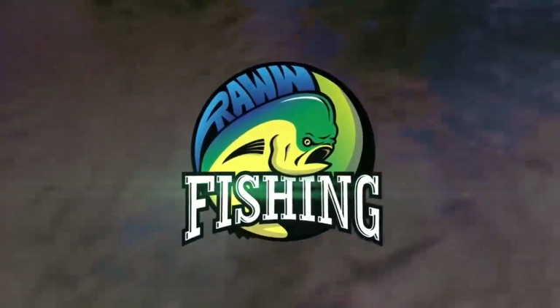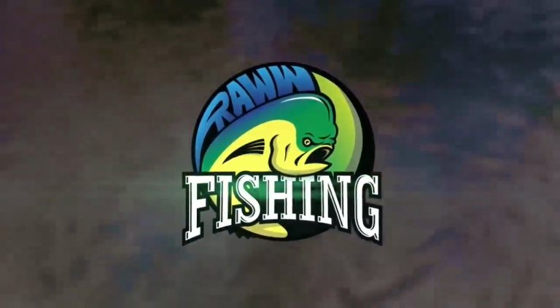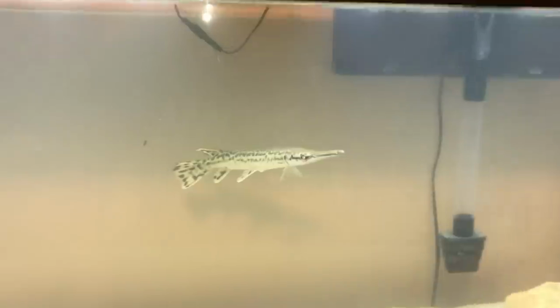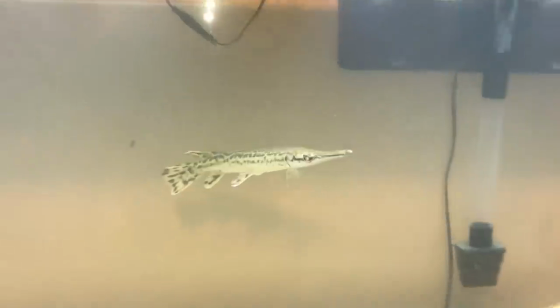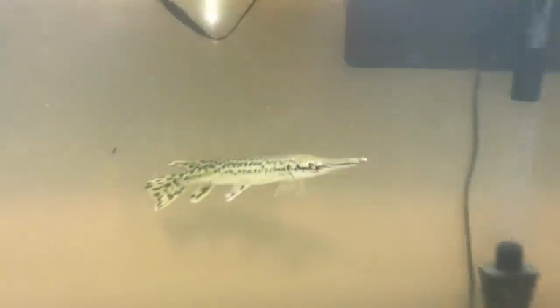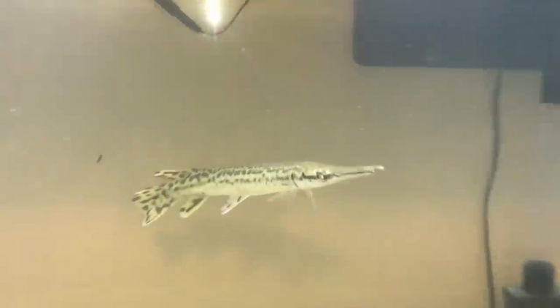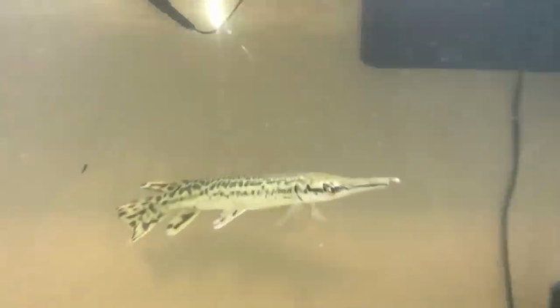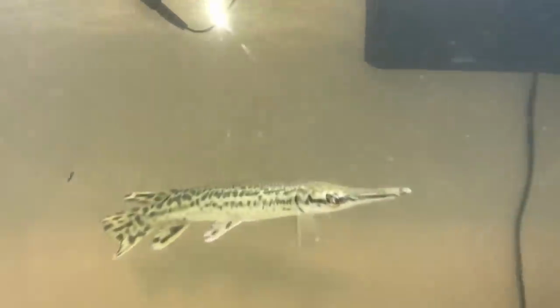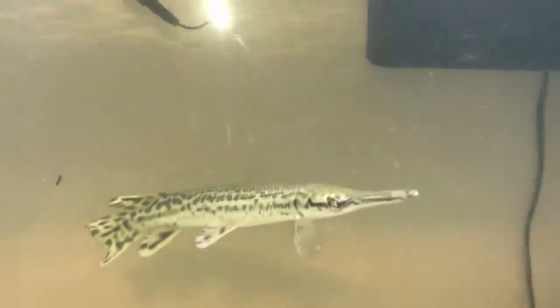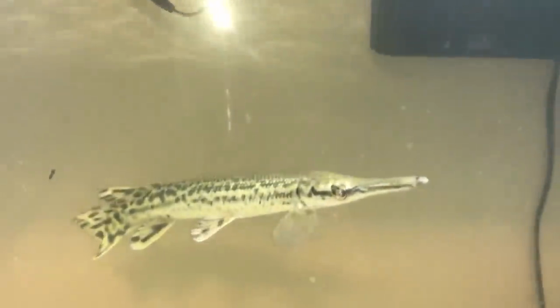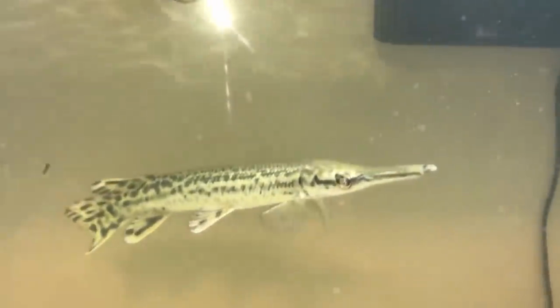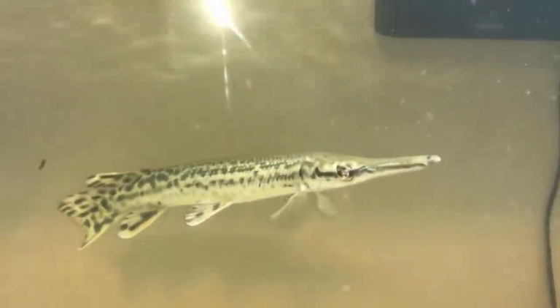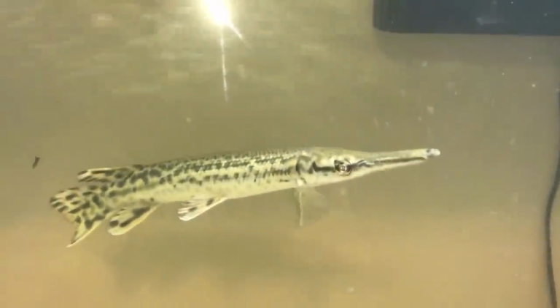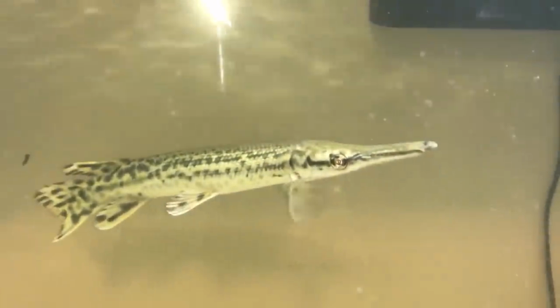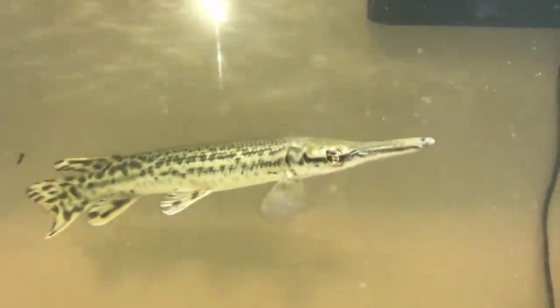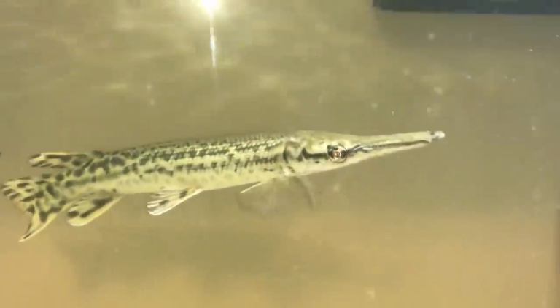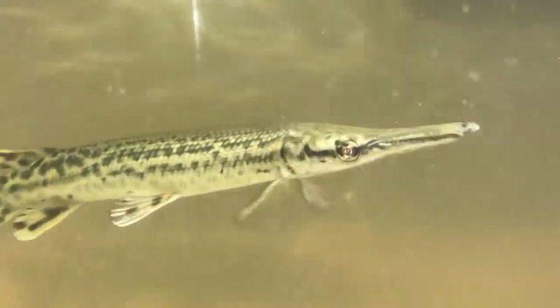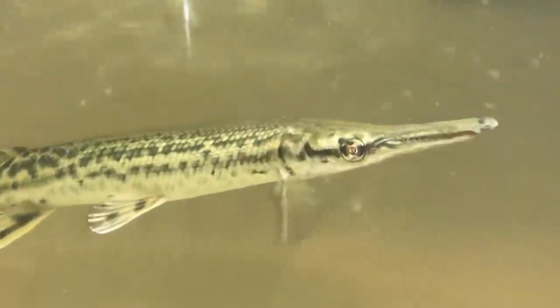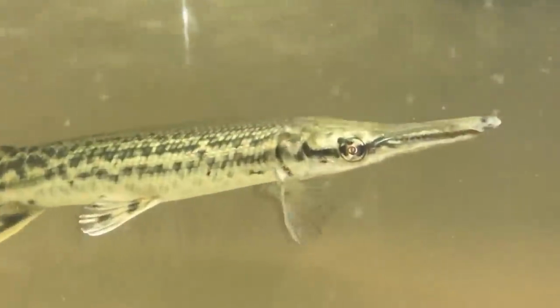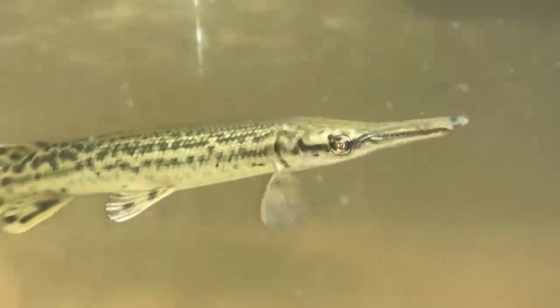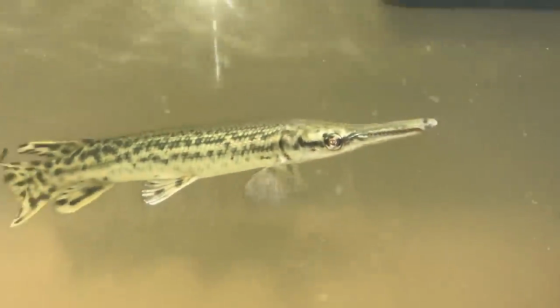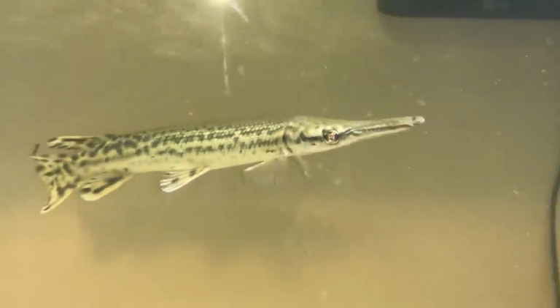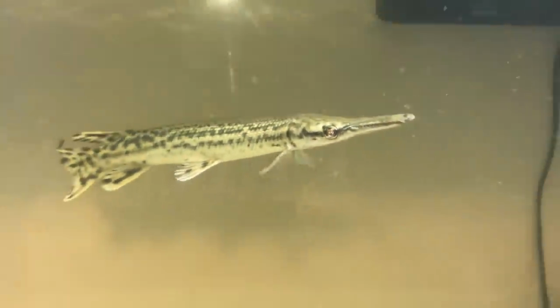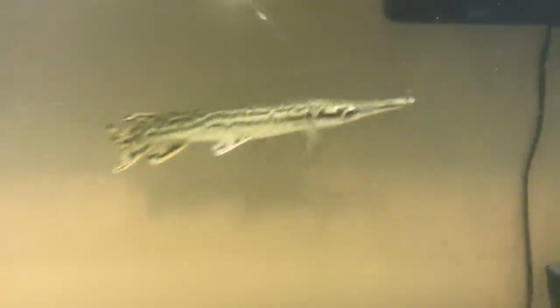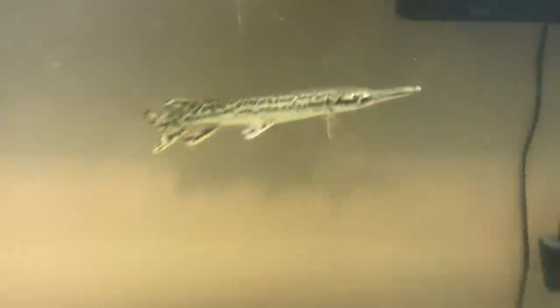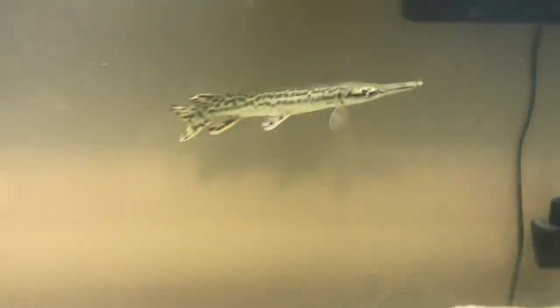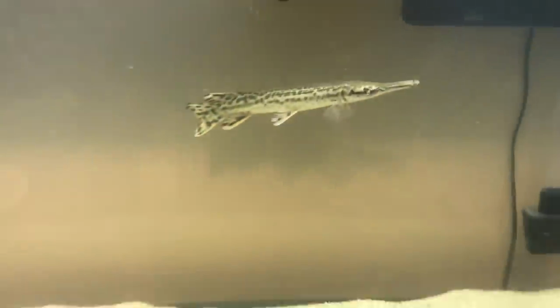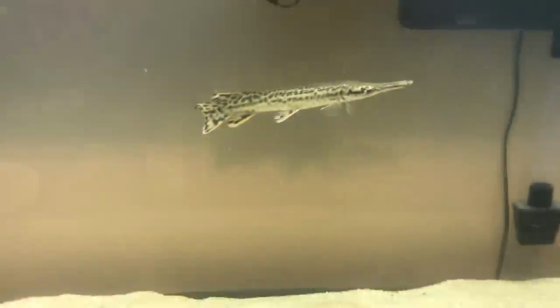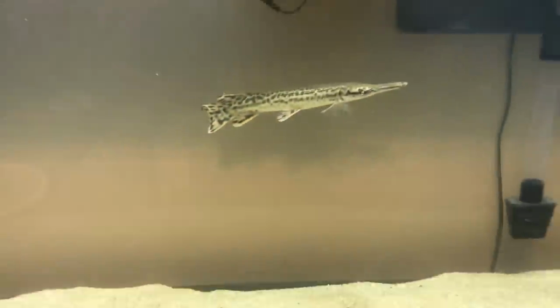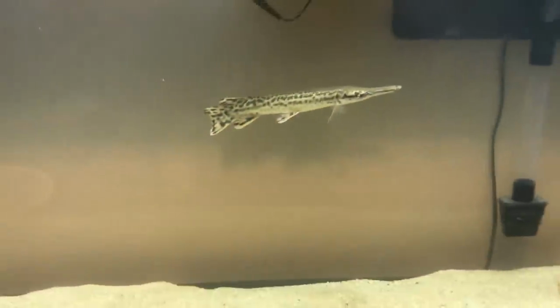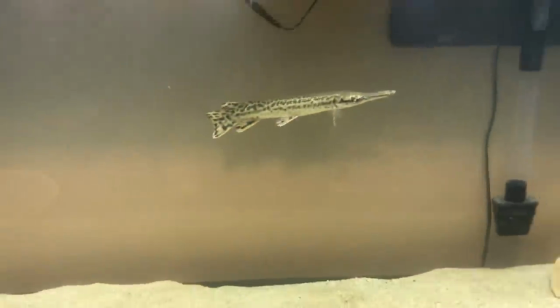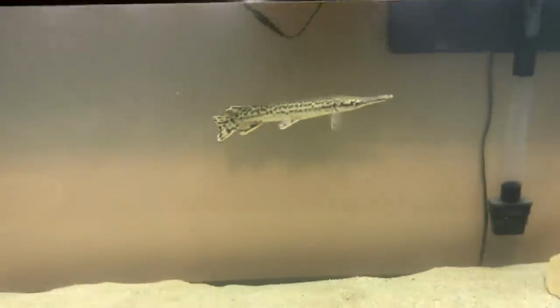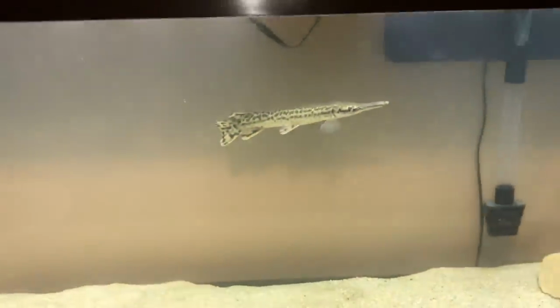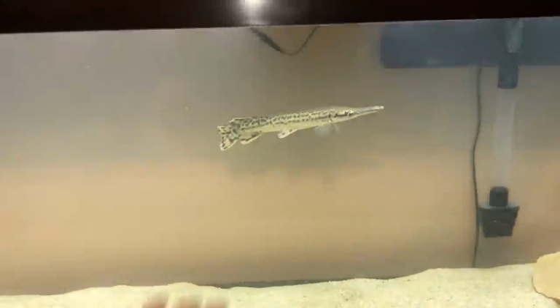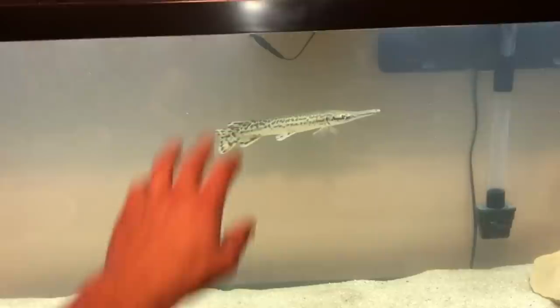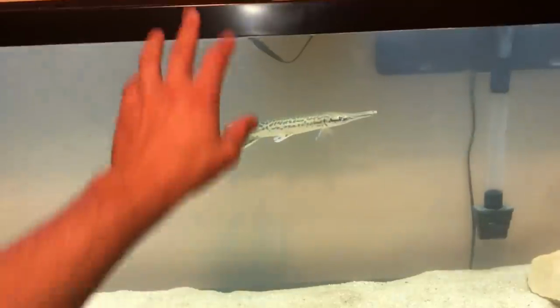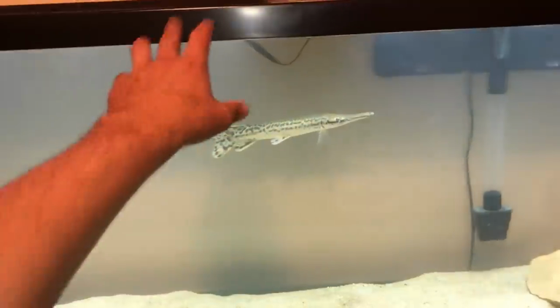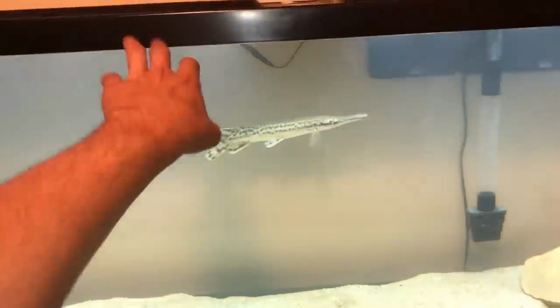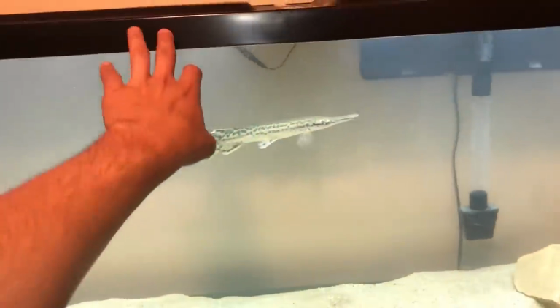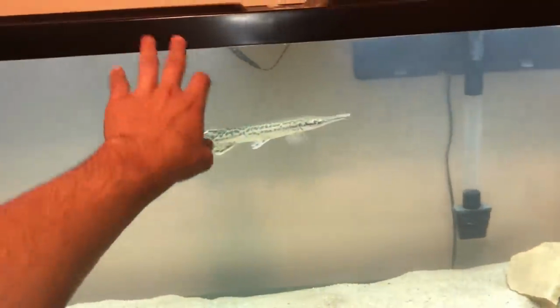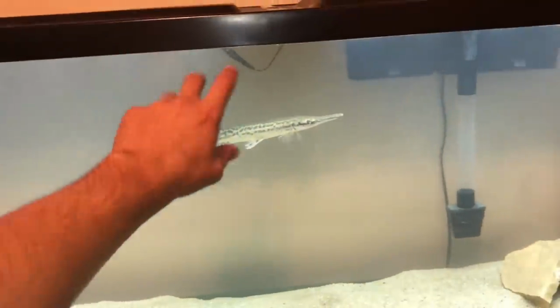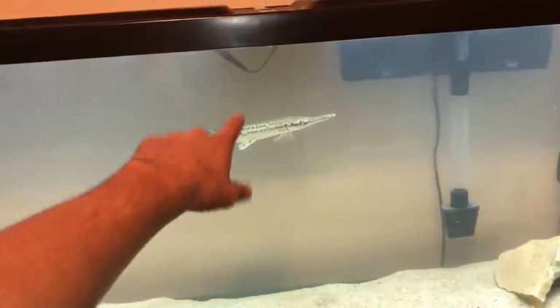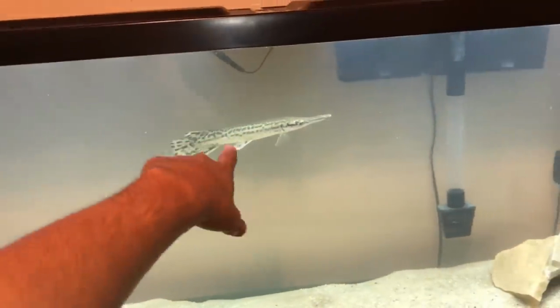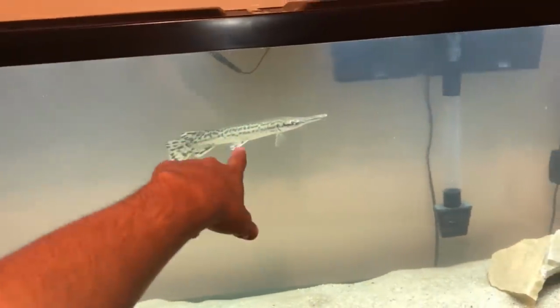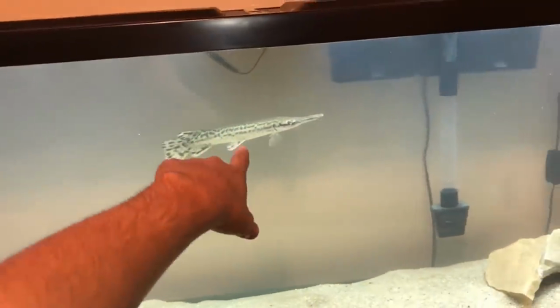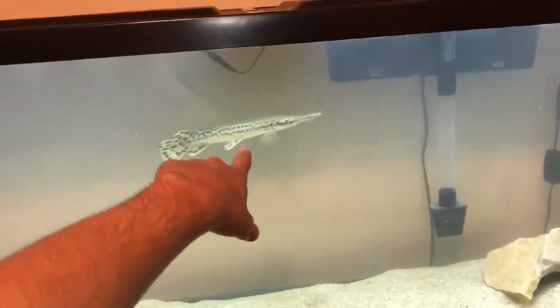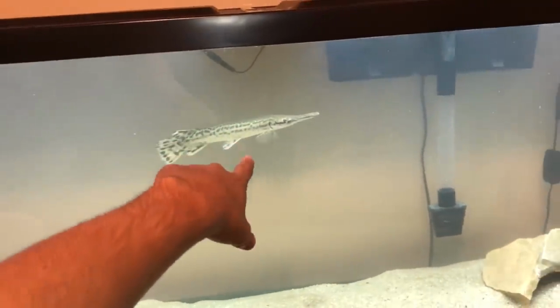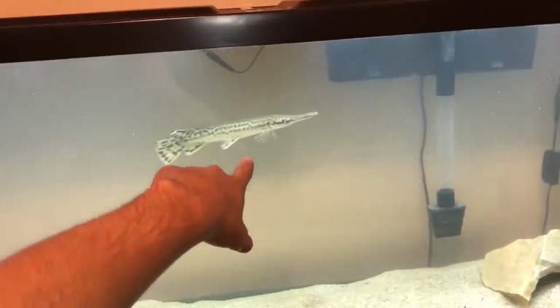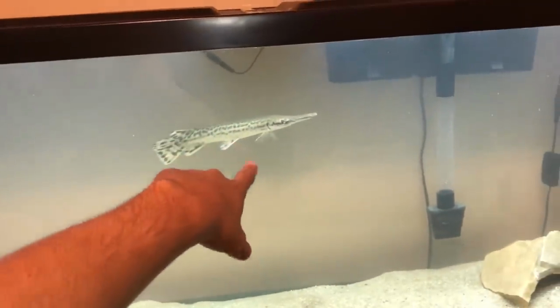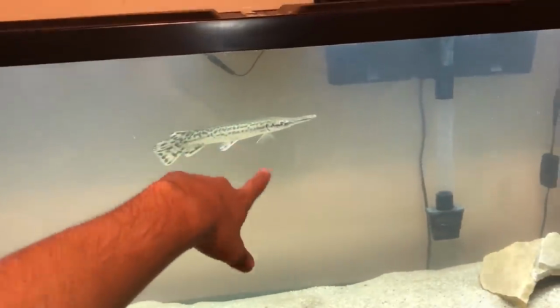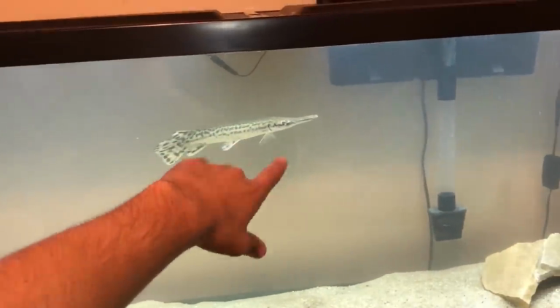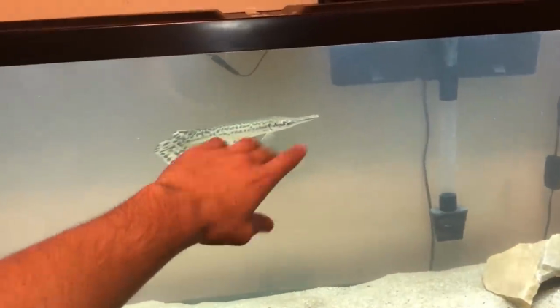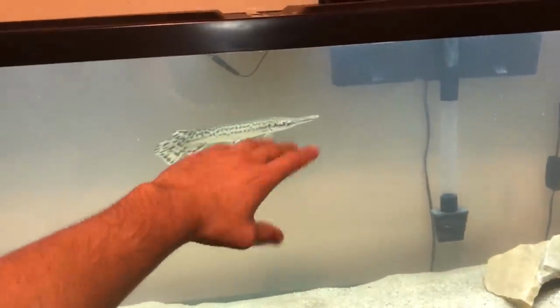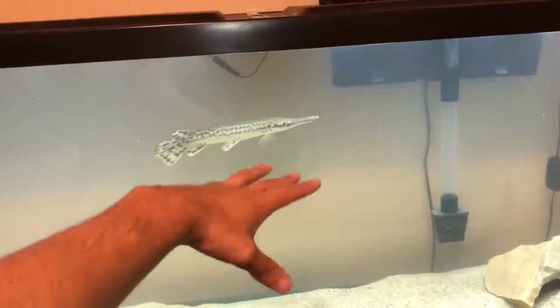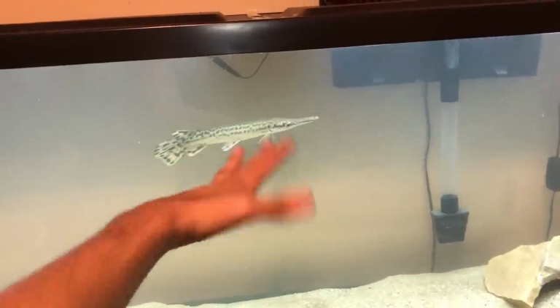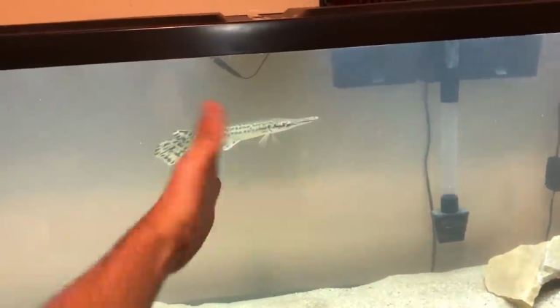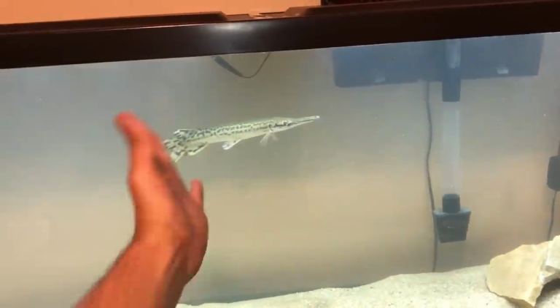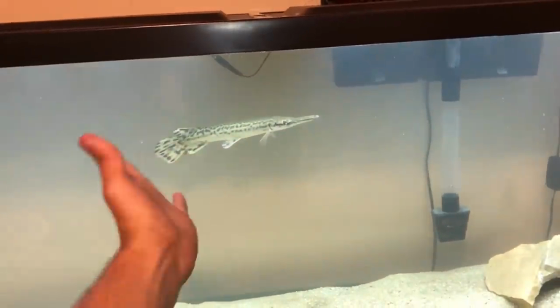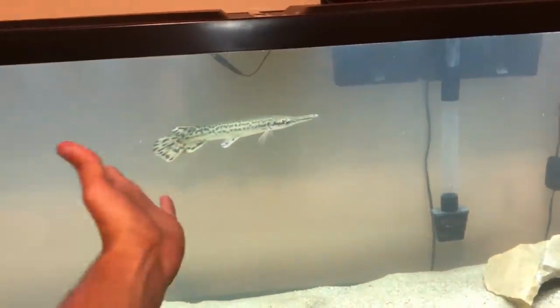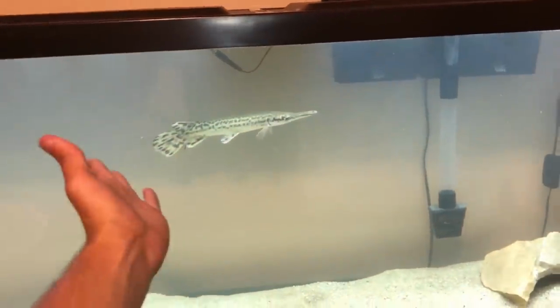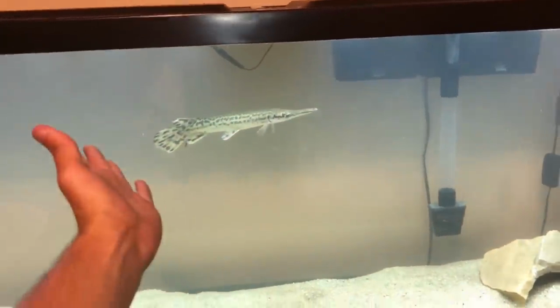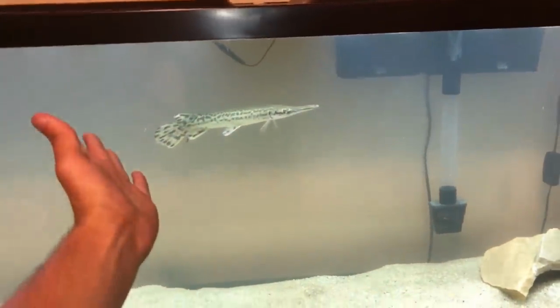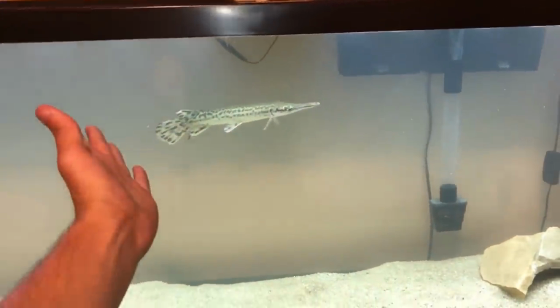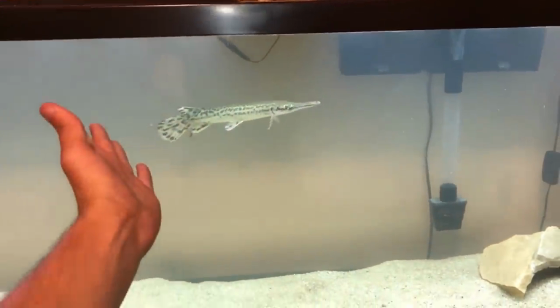Hello, Mr. Alligator Gar. How you doing, buddy? So today we're going to be giving him his new little home.